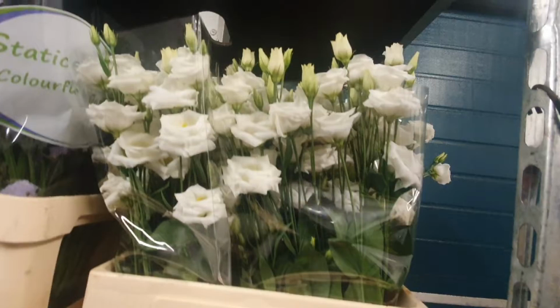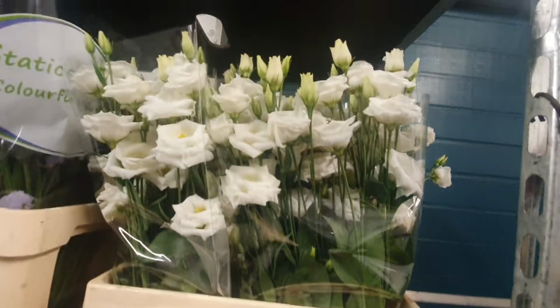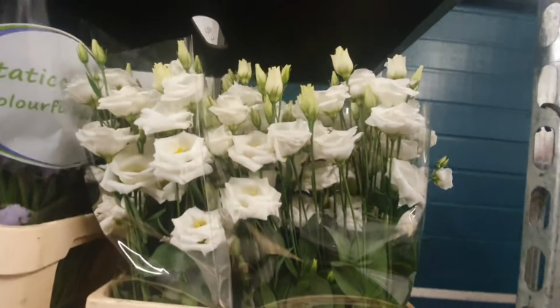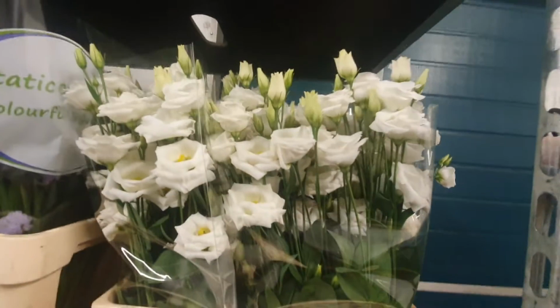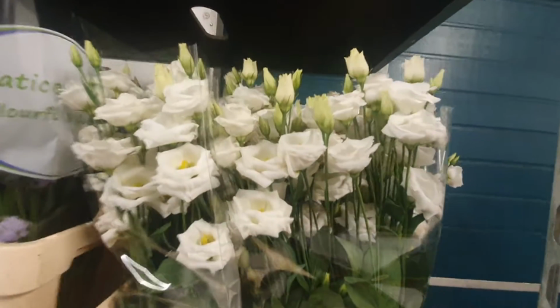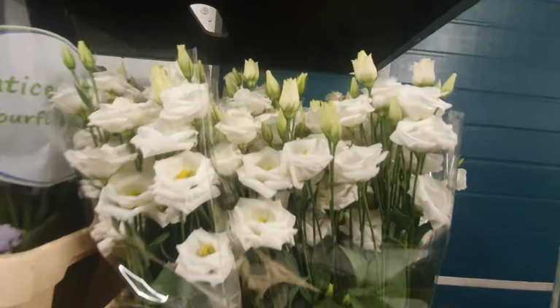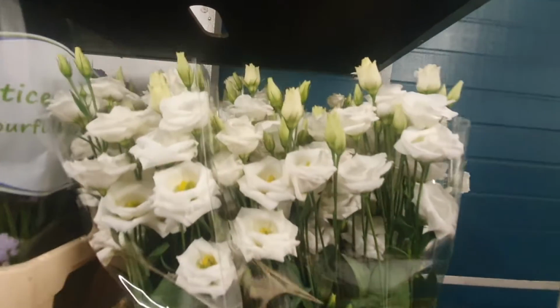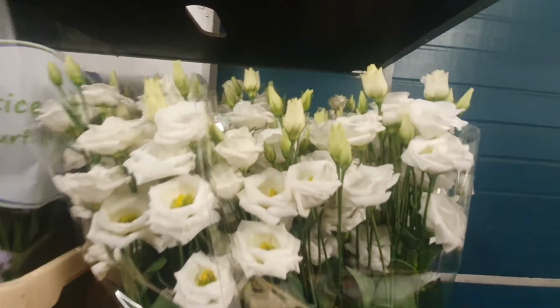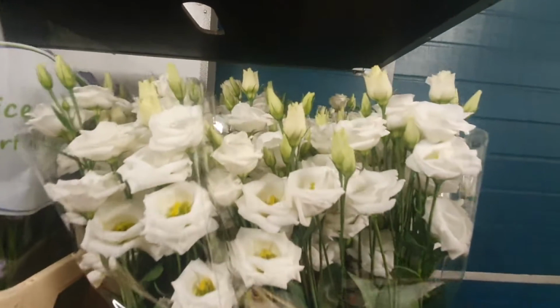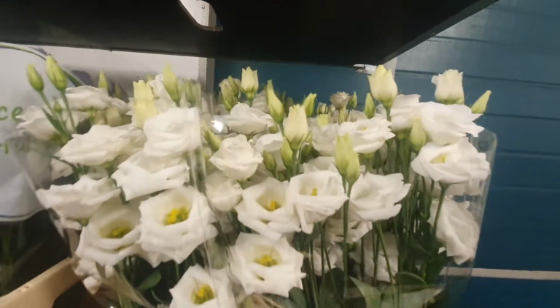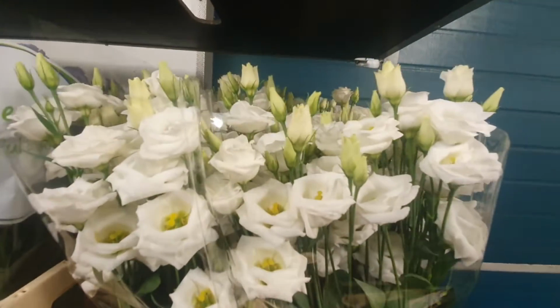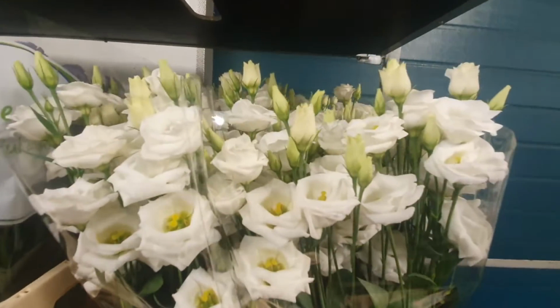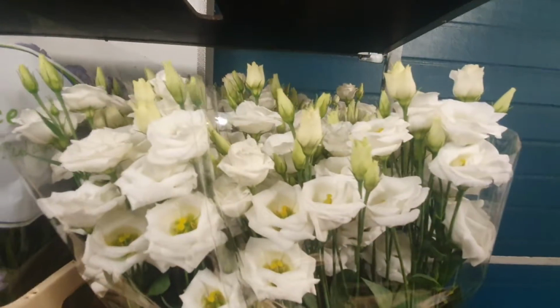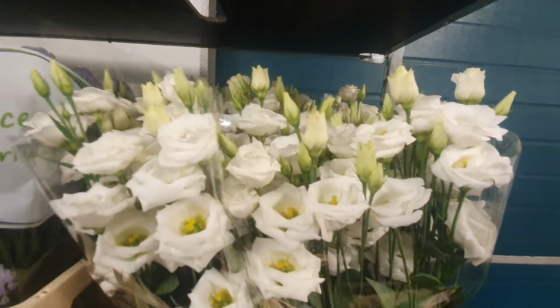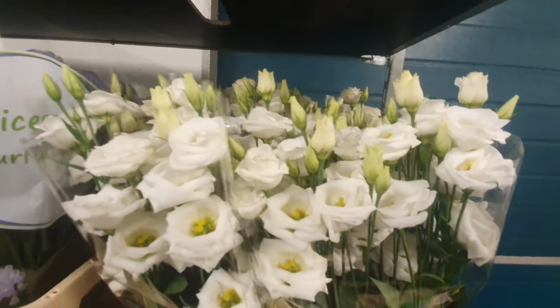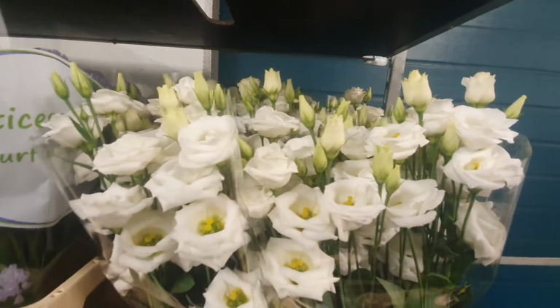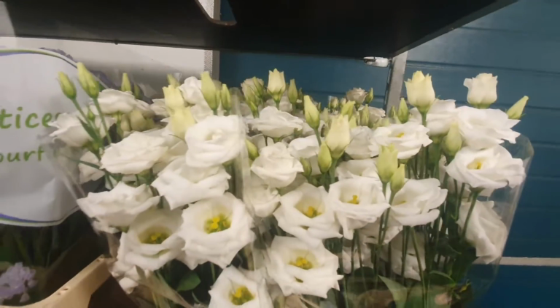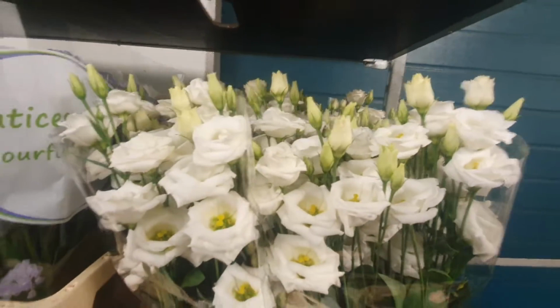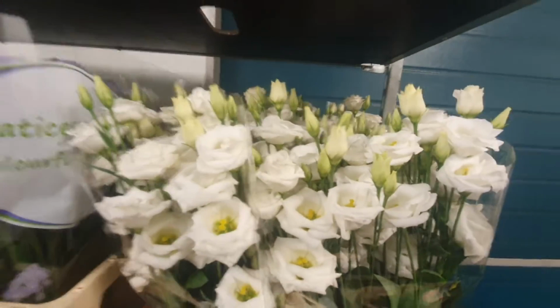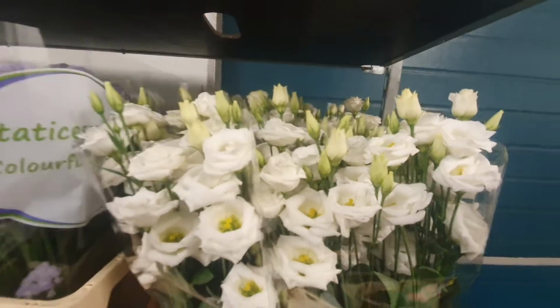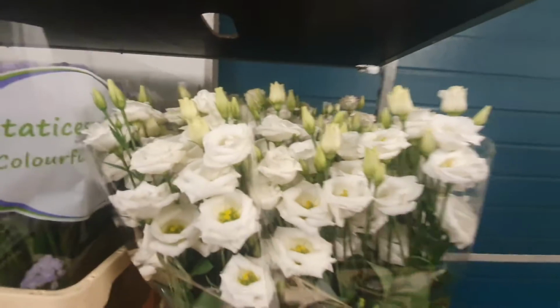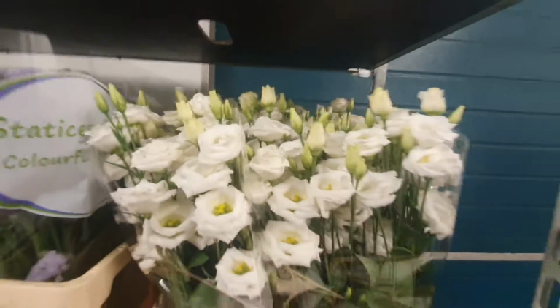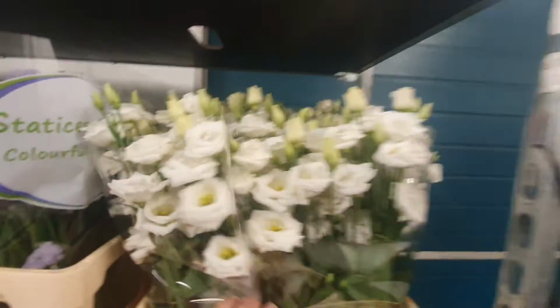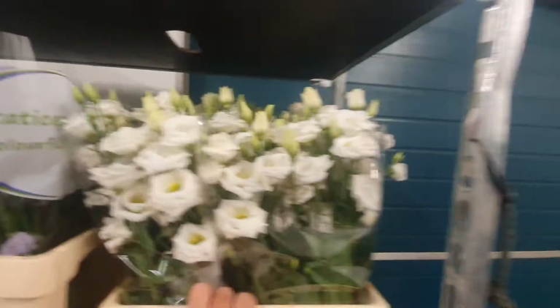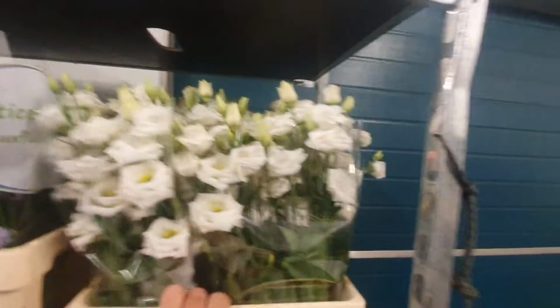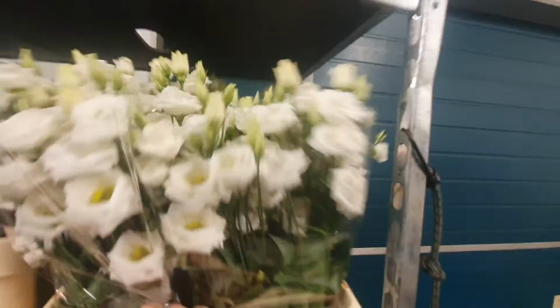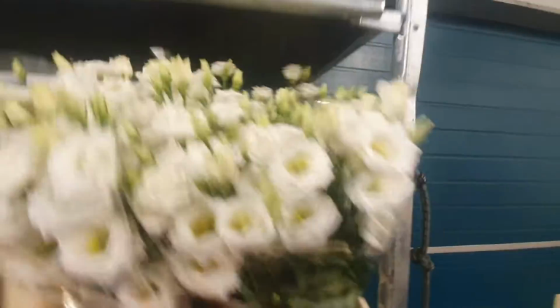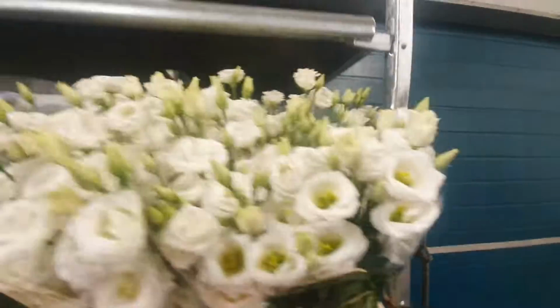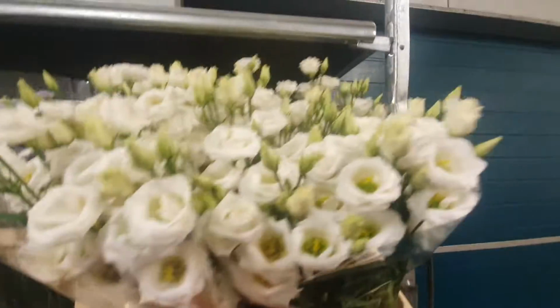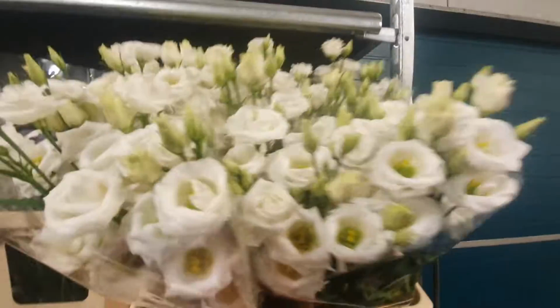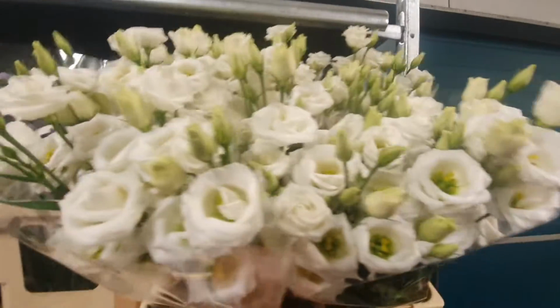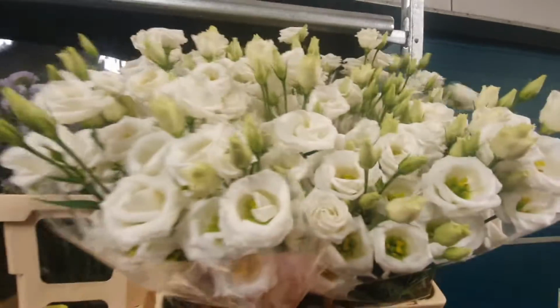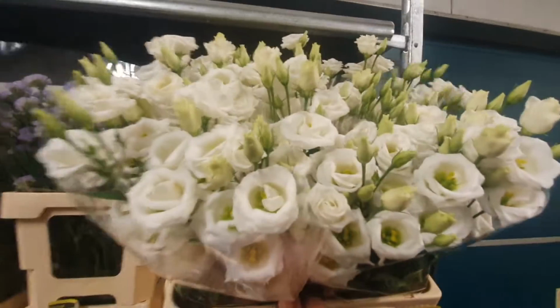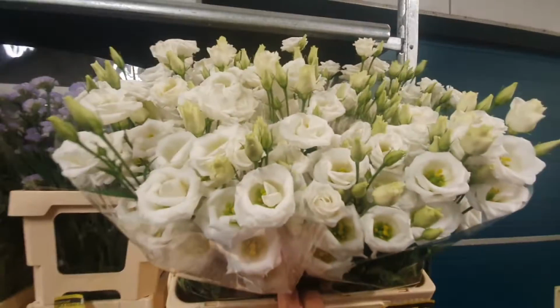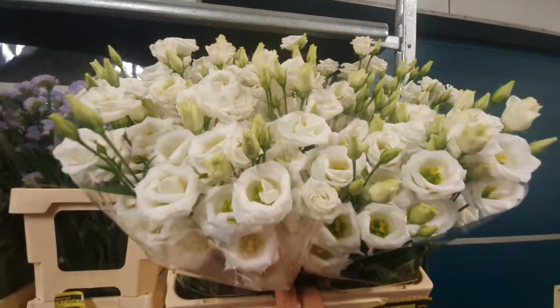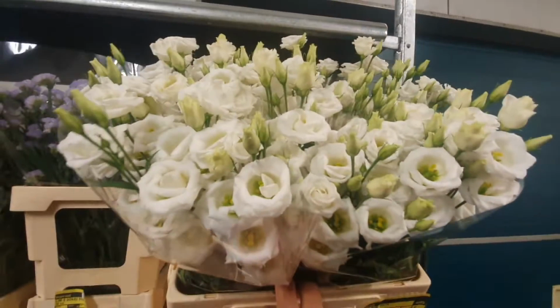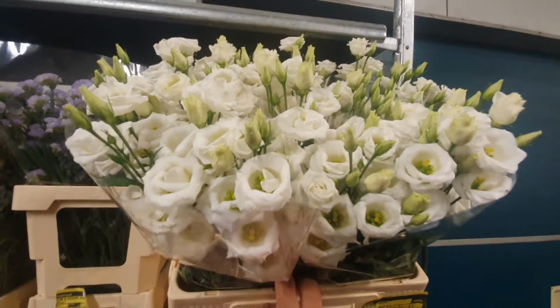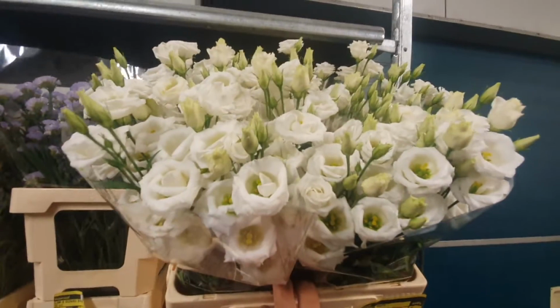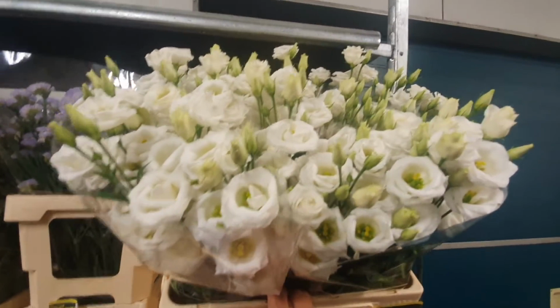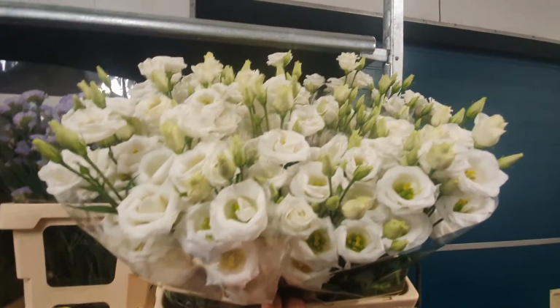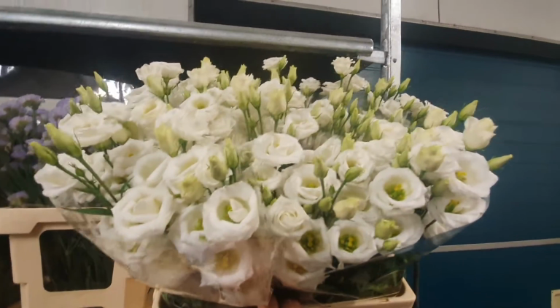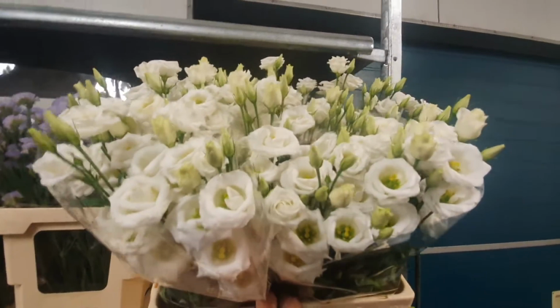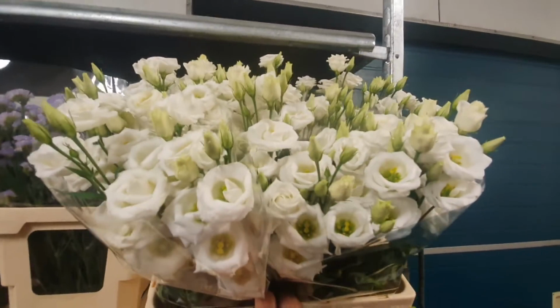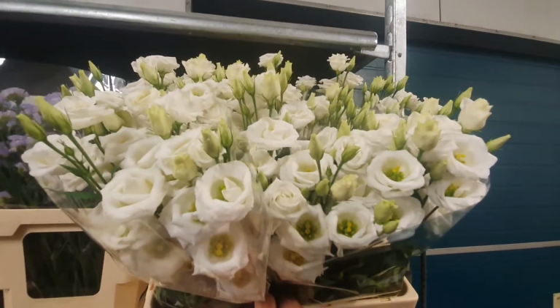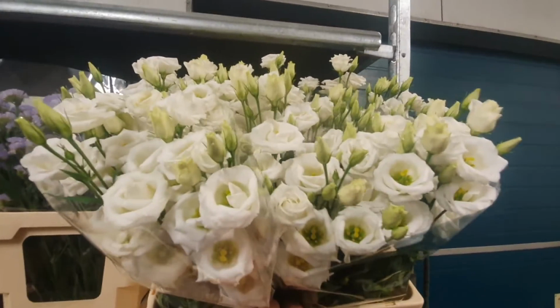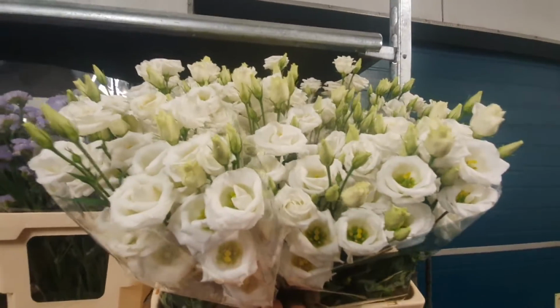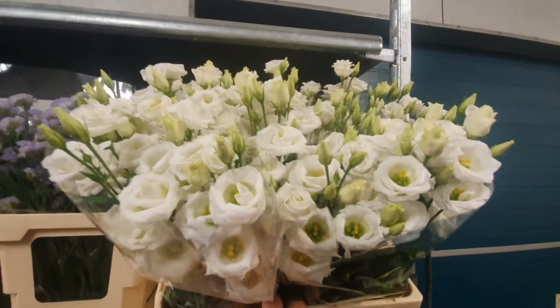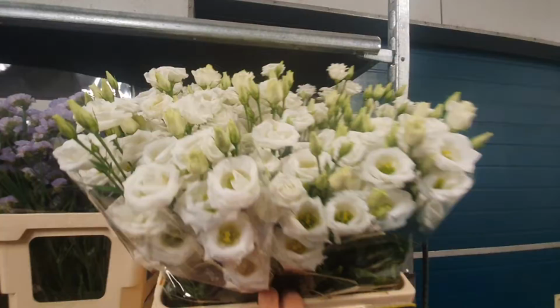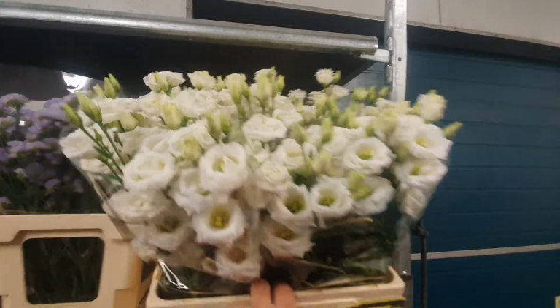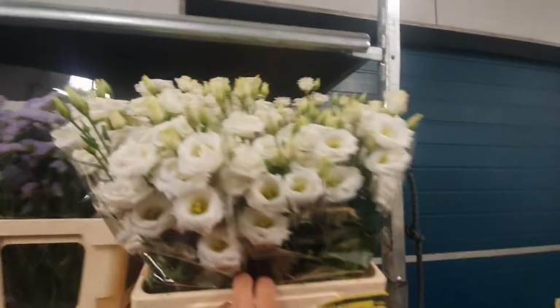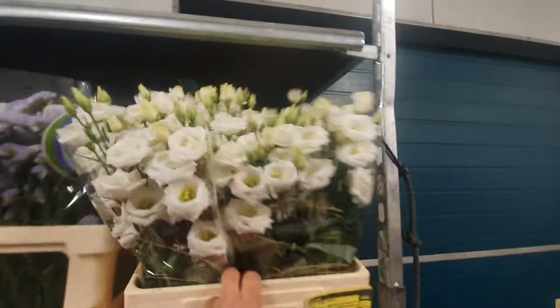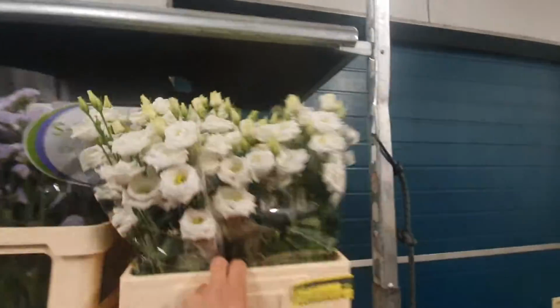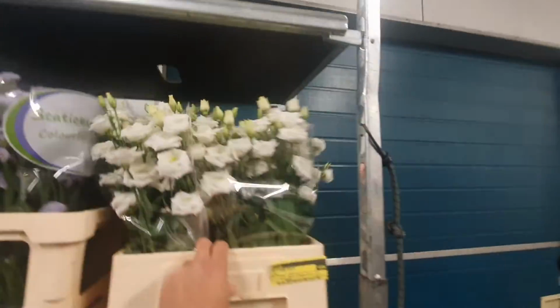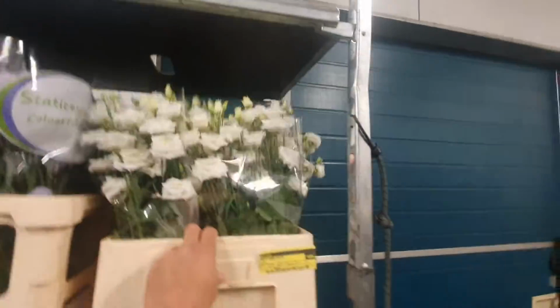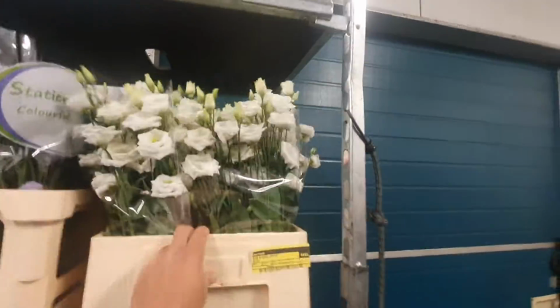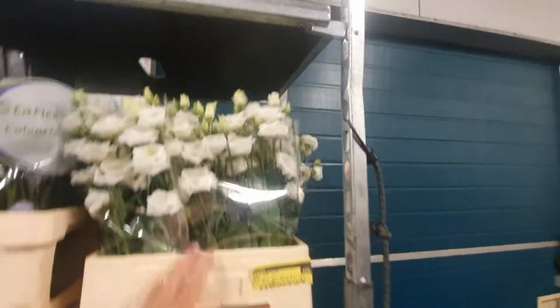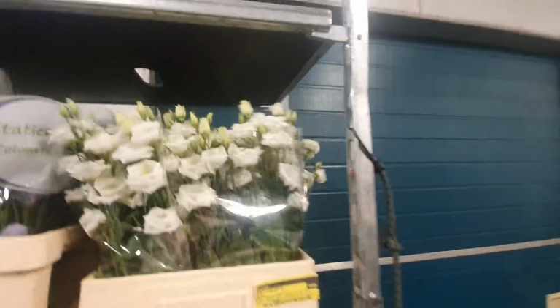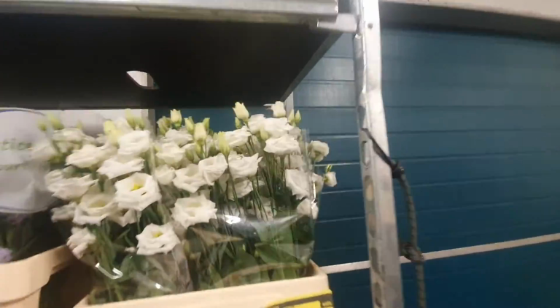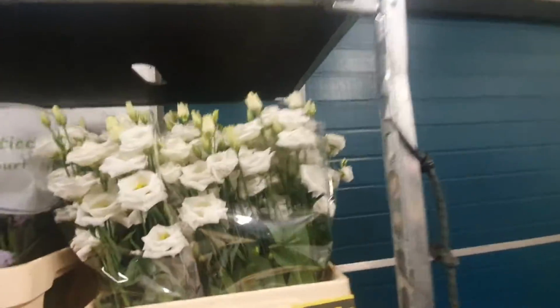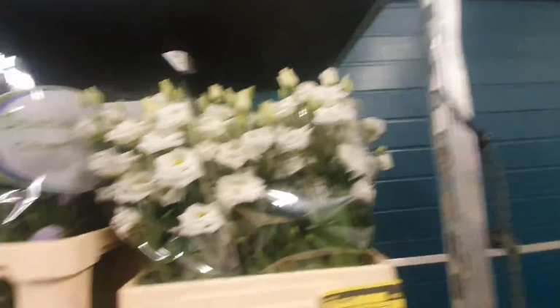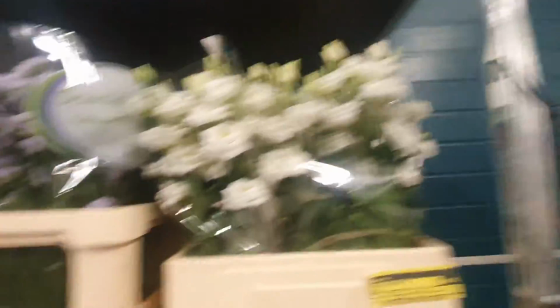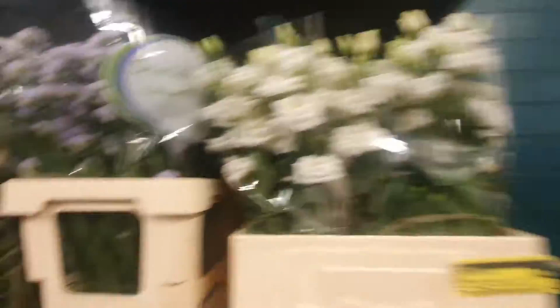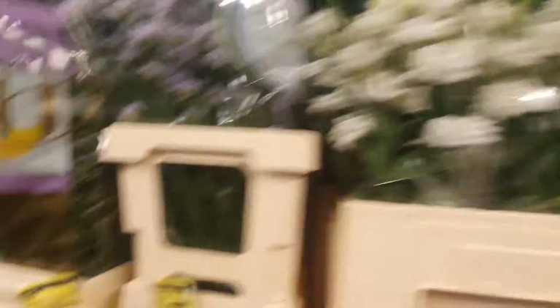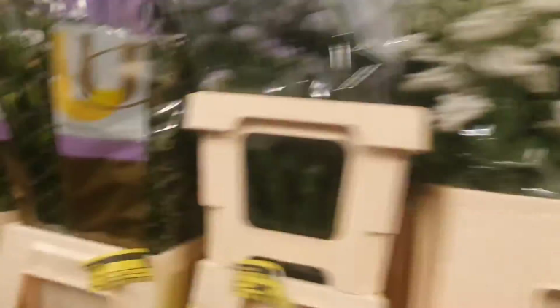Lisianthus — short, five plus. Buy the bucket if you want a deal. That's a good price.